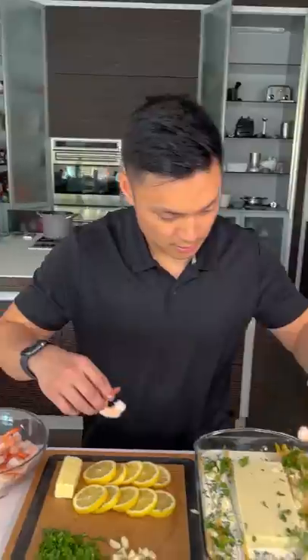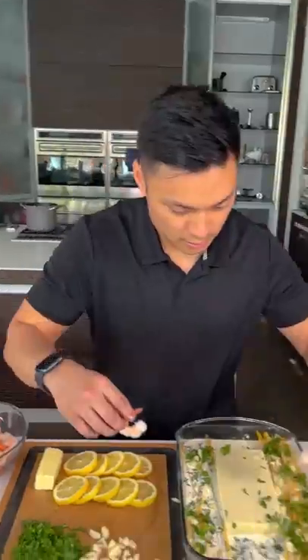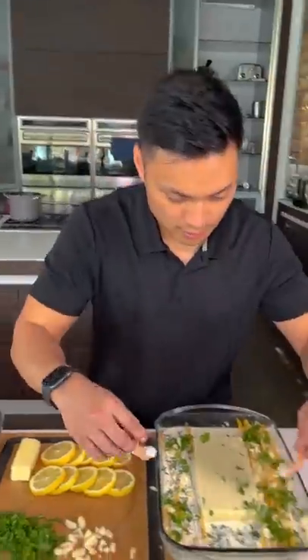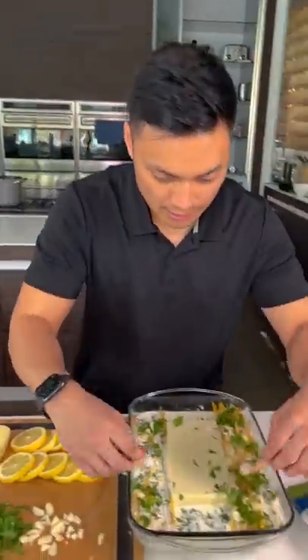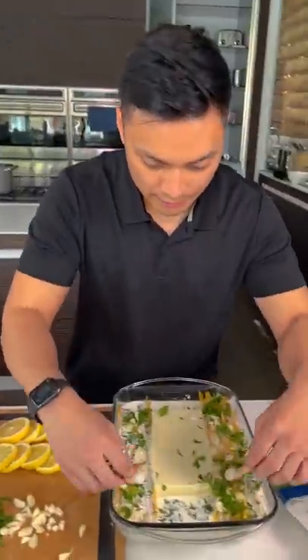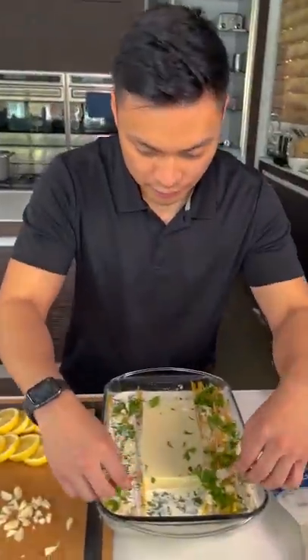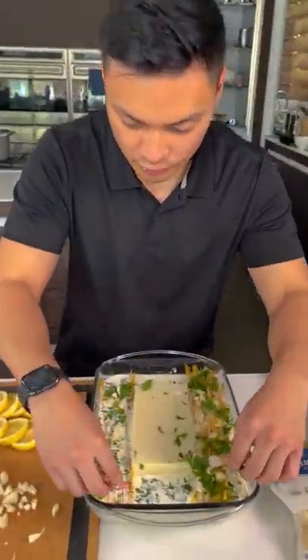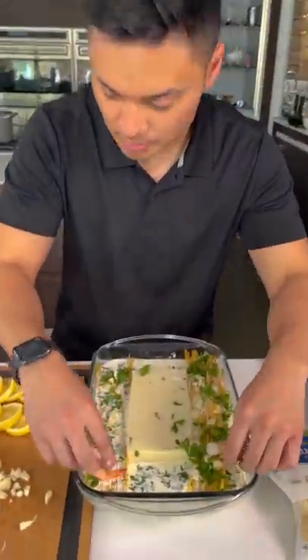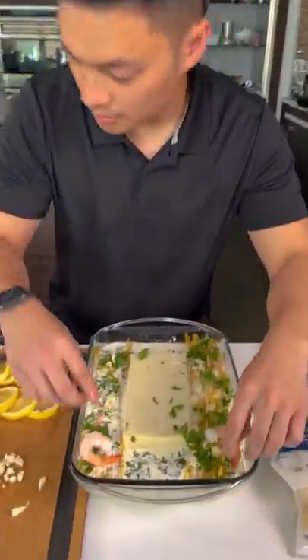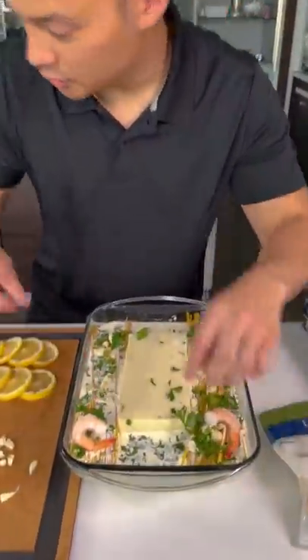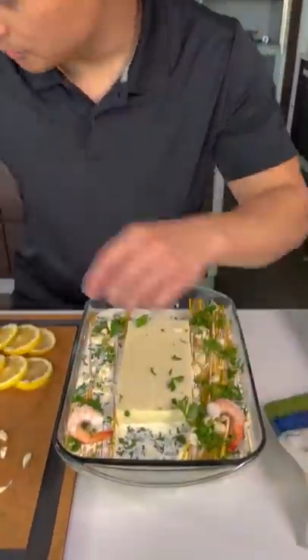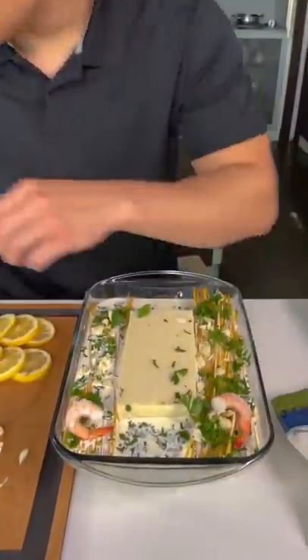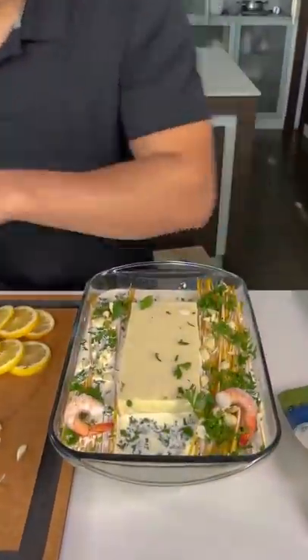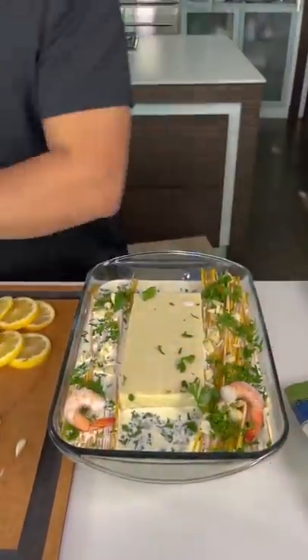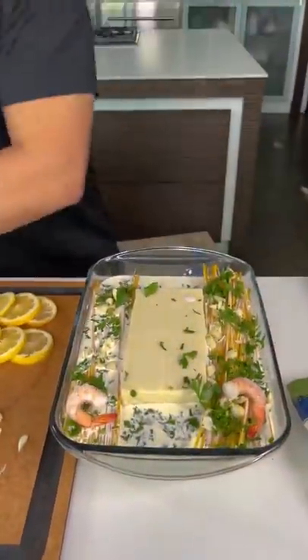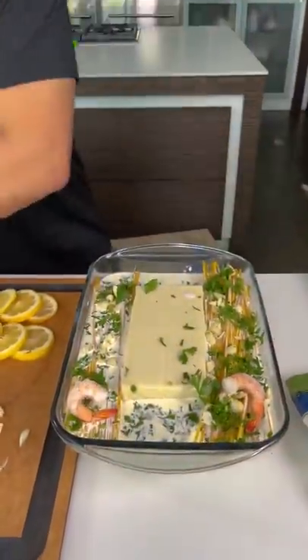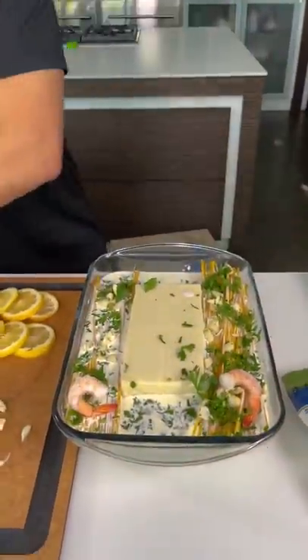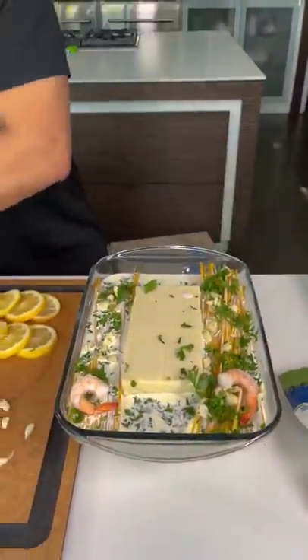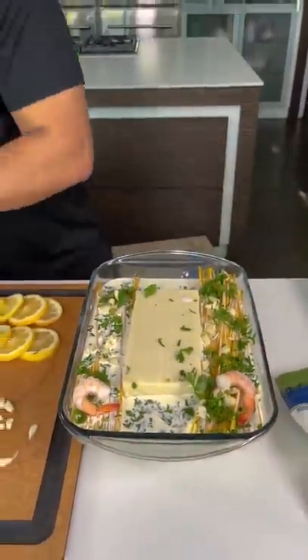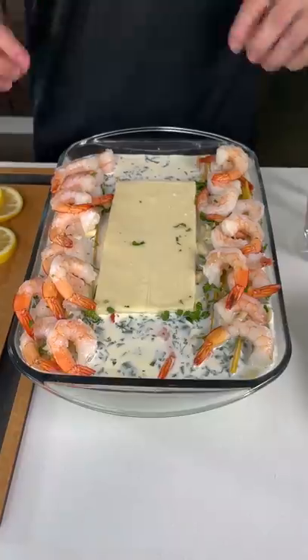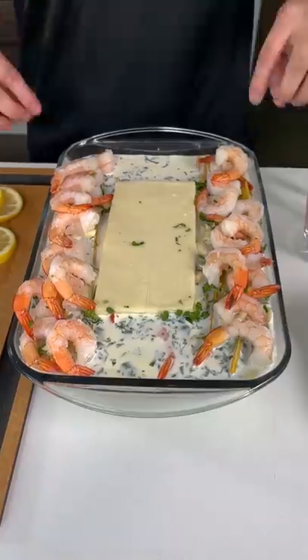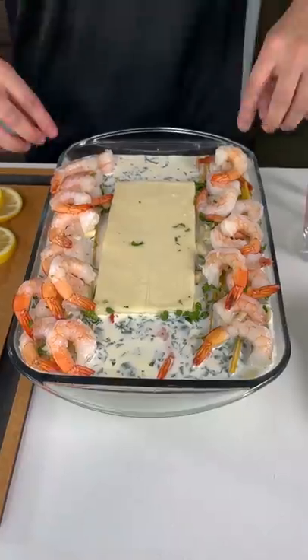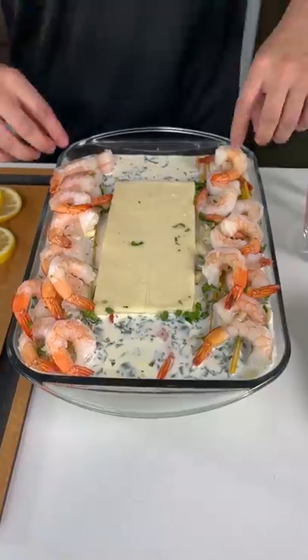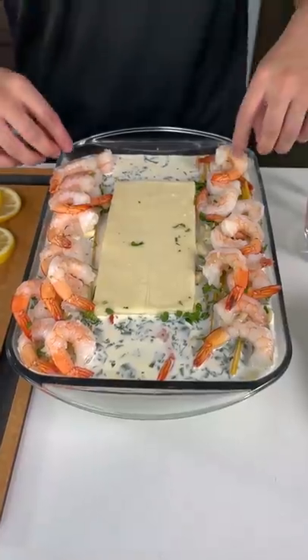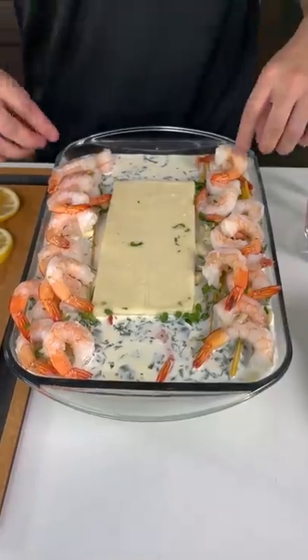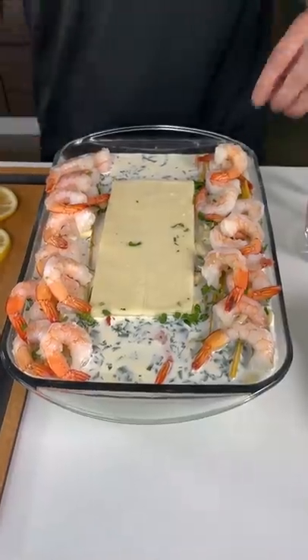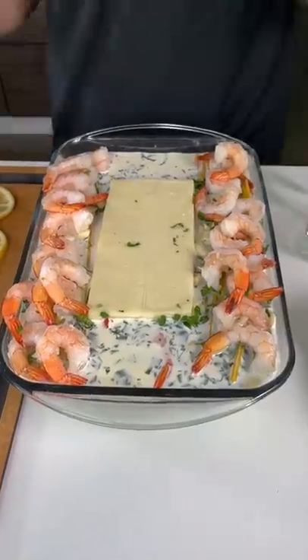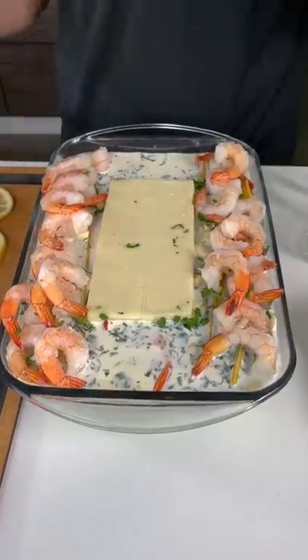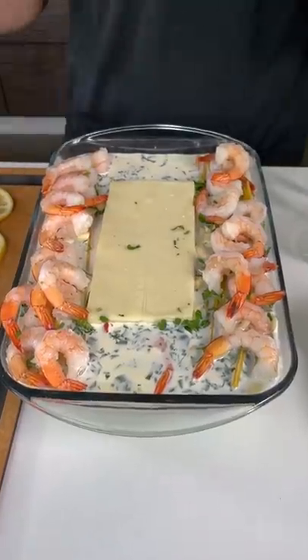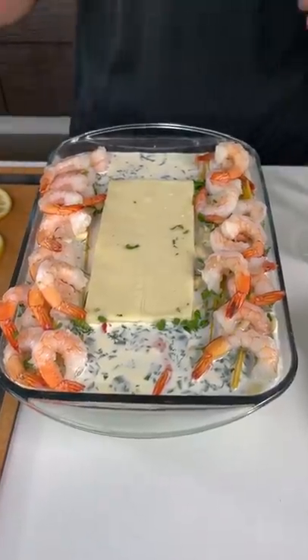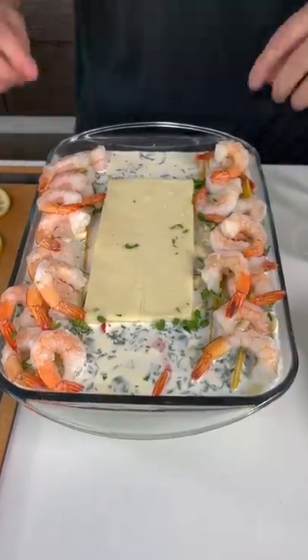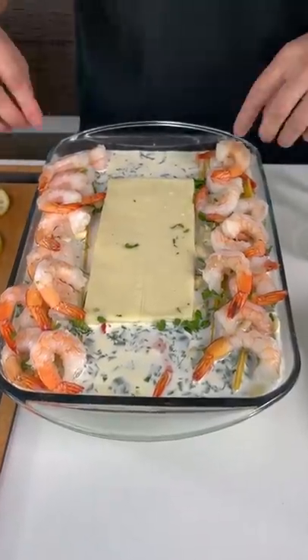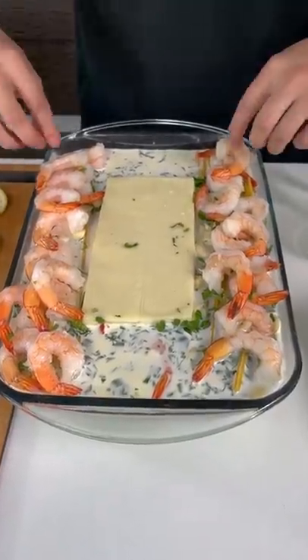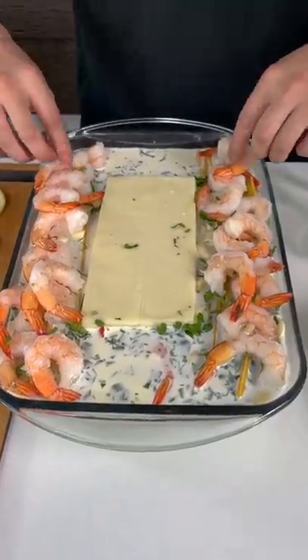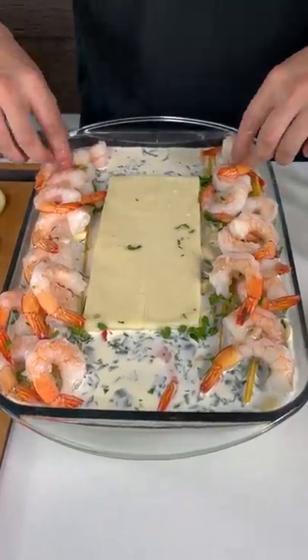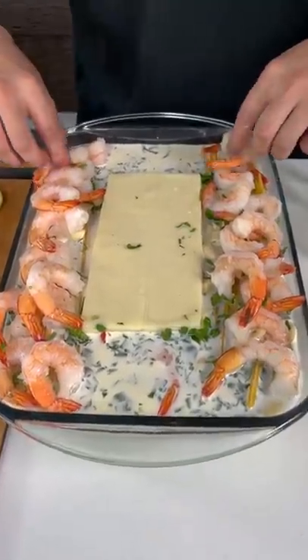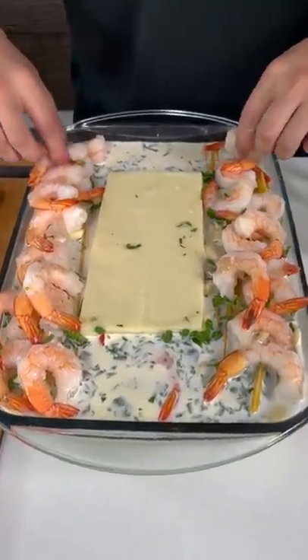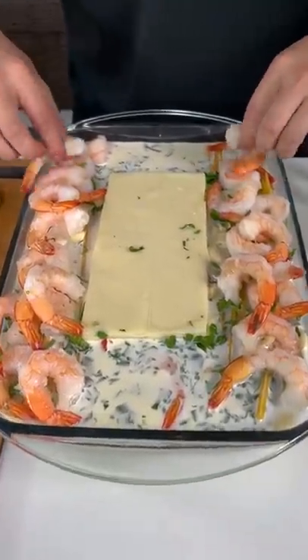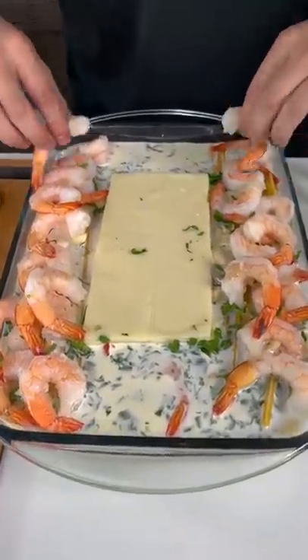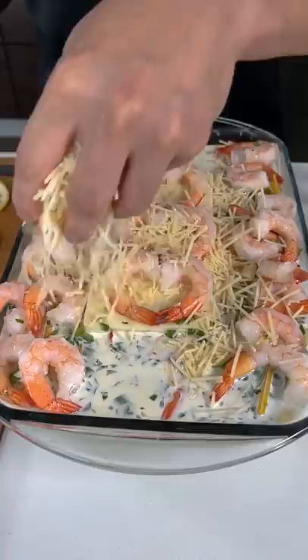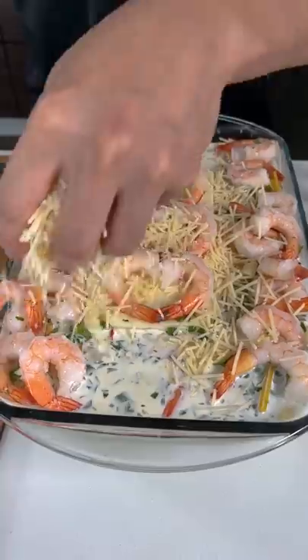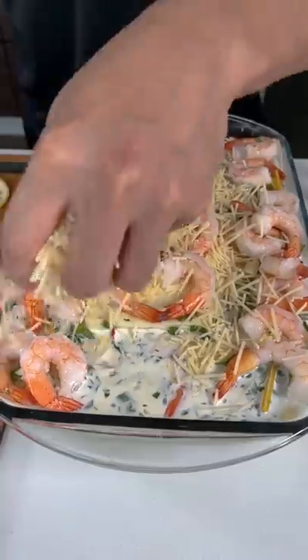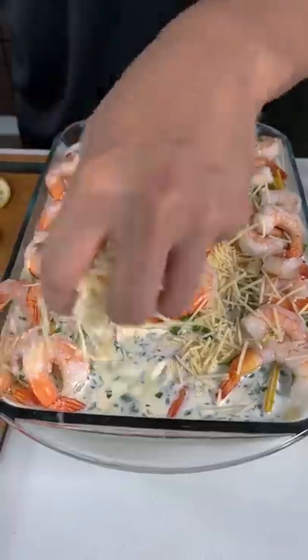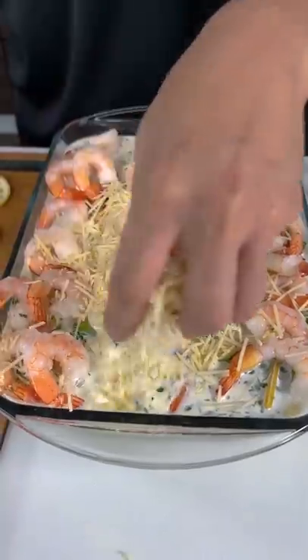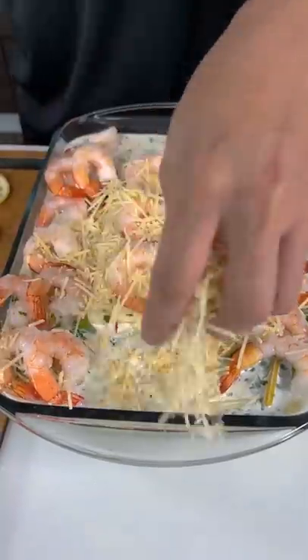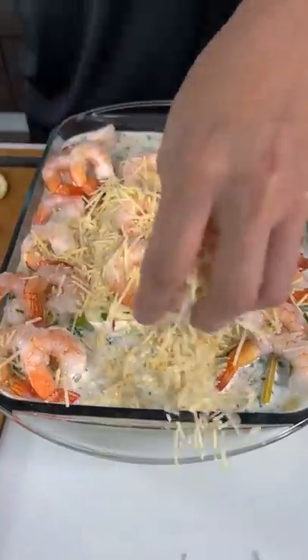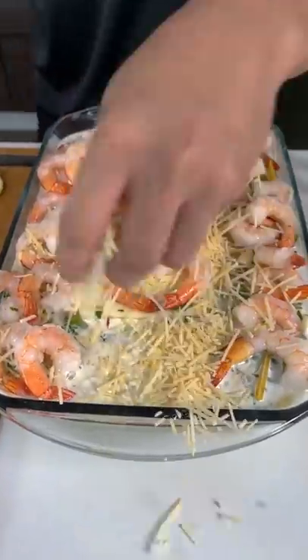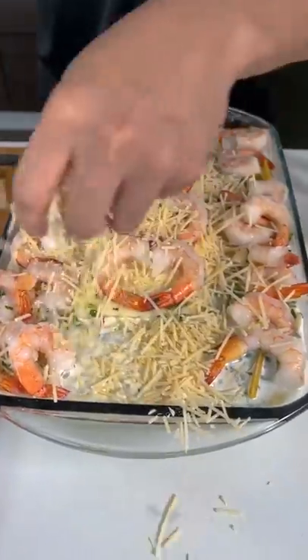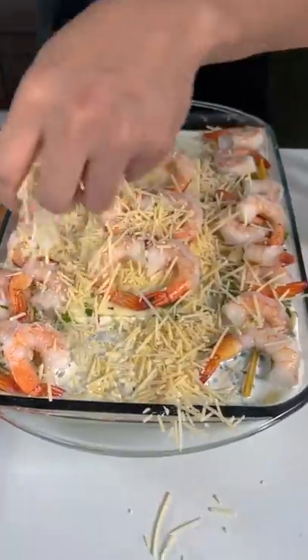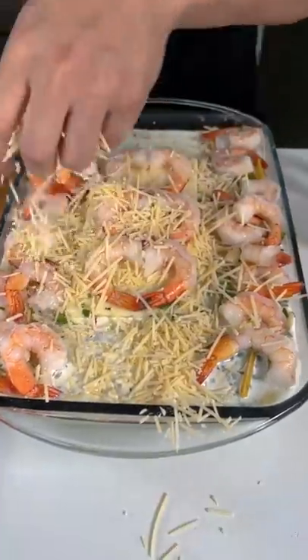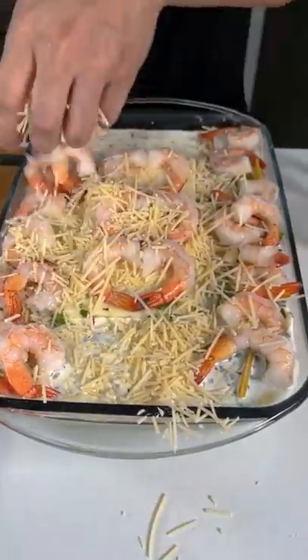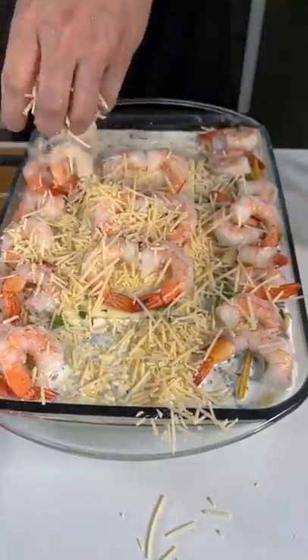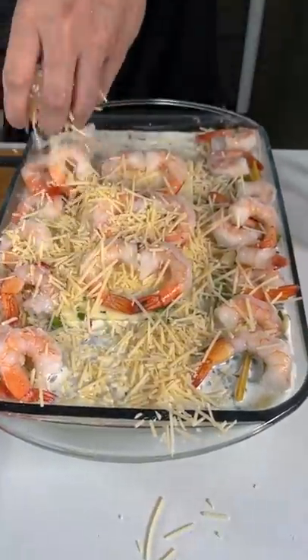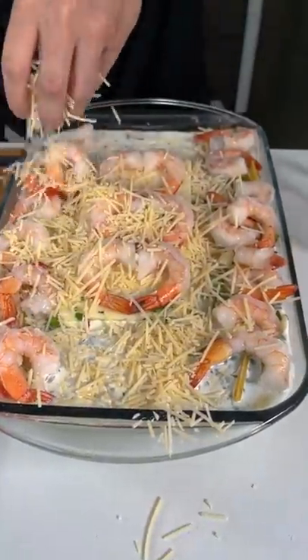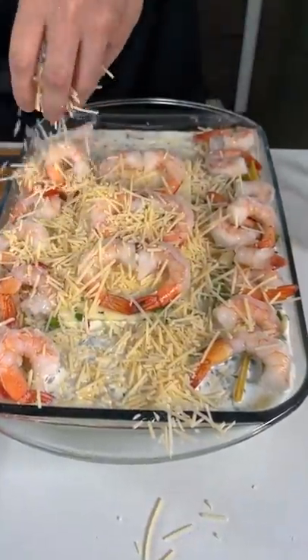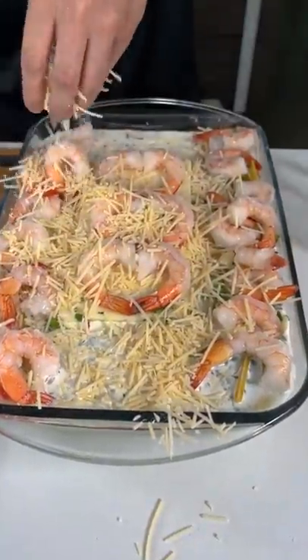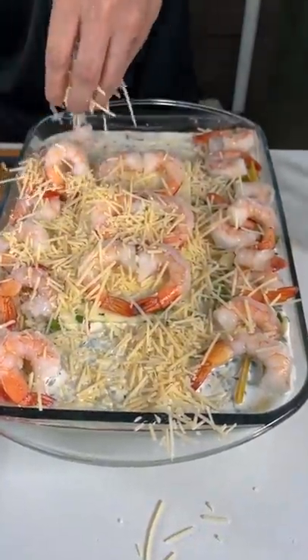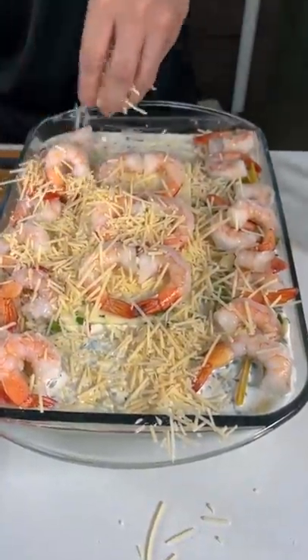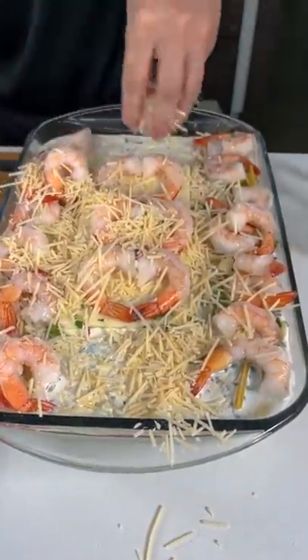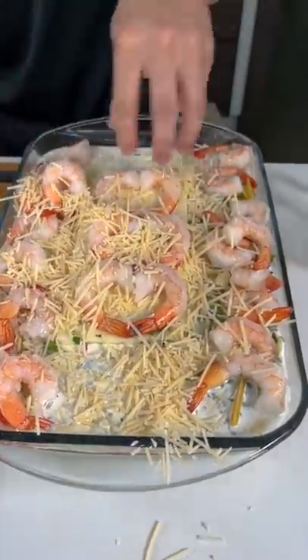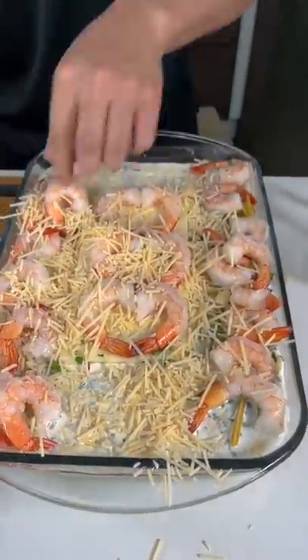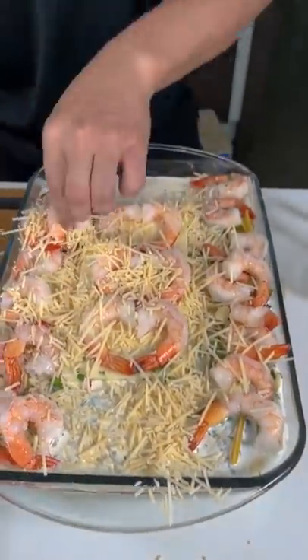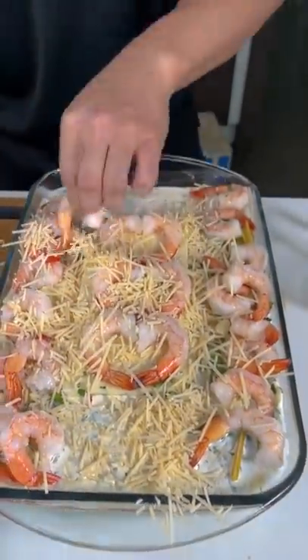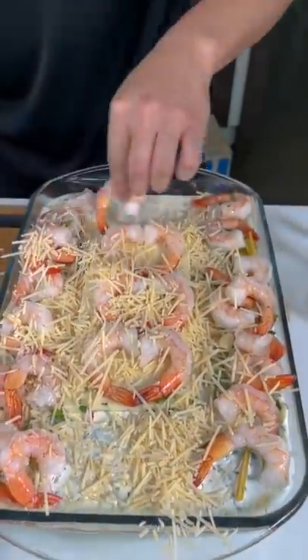You gotta have the shrimp in the shrimp linguine. Now we're gonna finish the shrimp. Amazing. Coat it — you wanna coat everything.